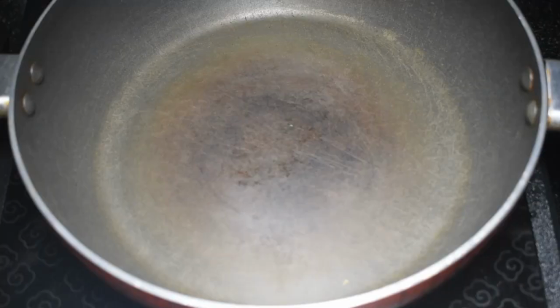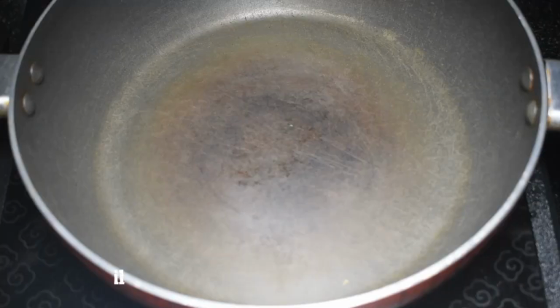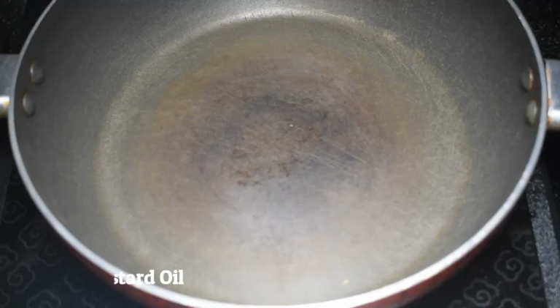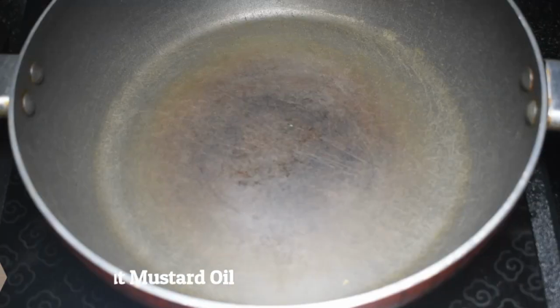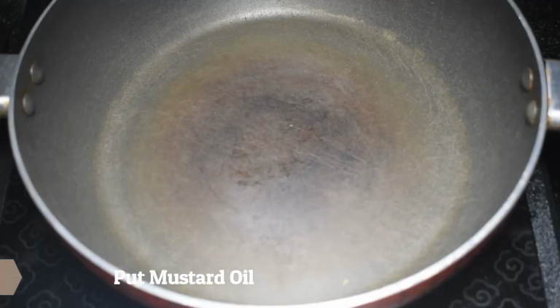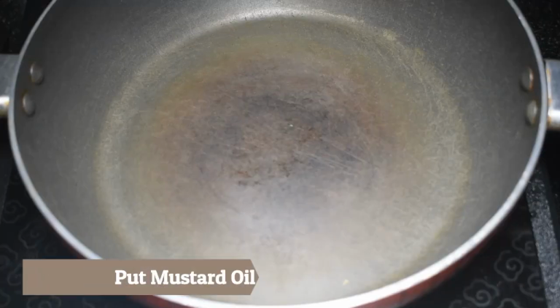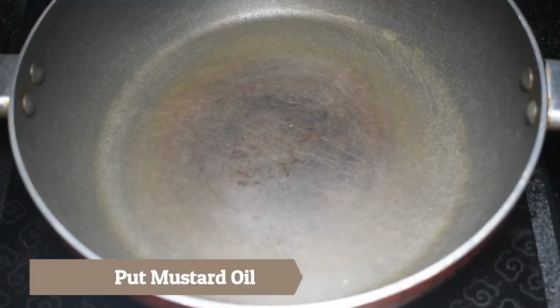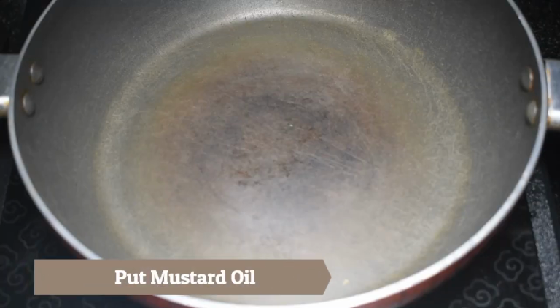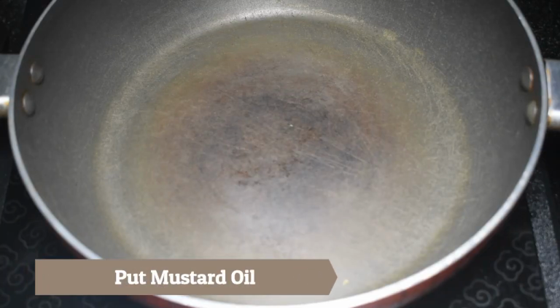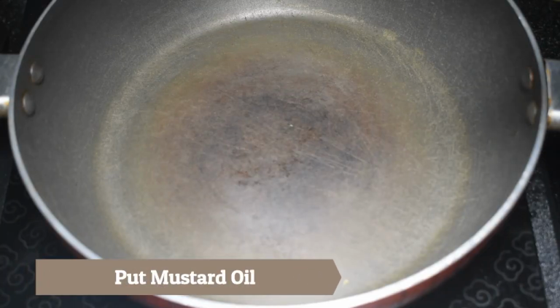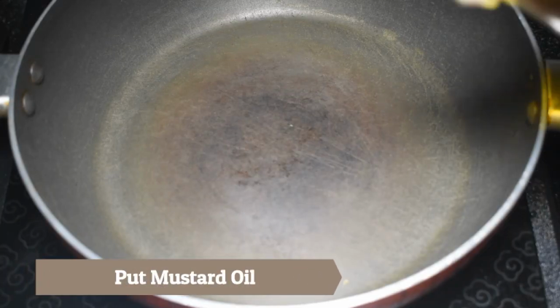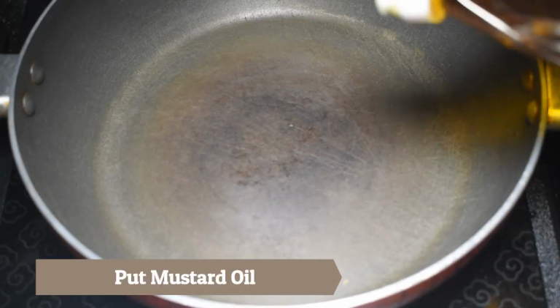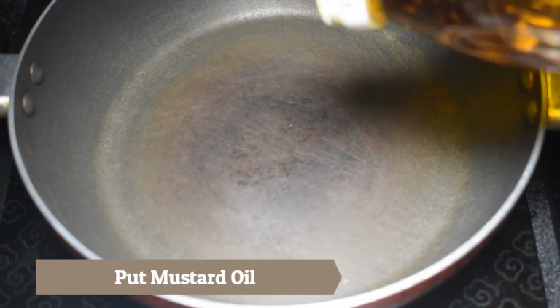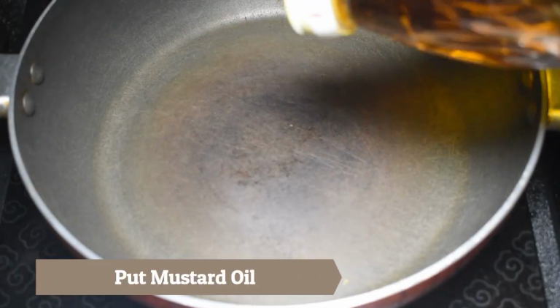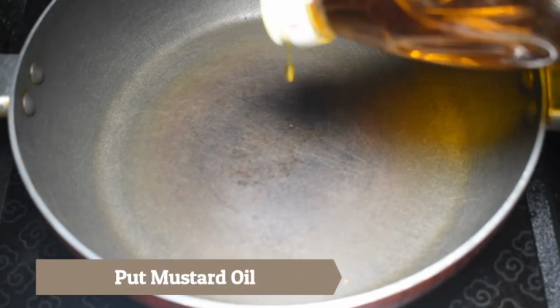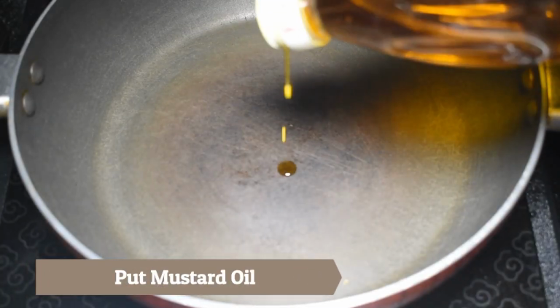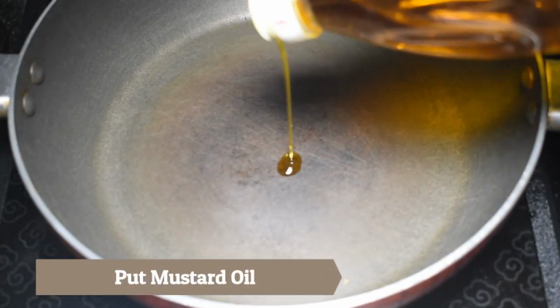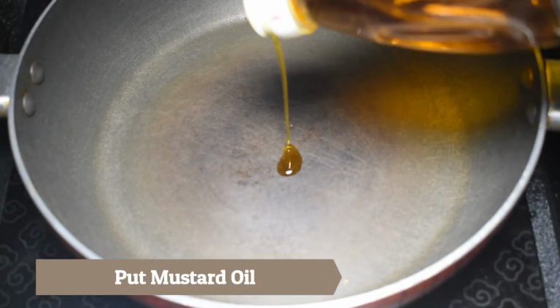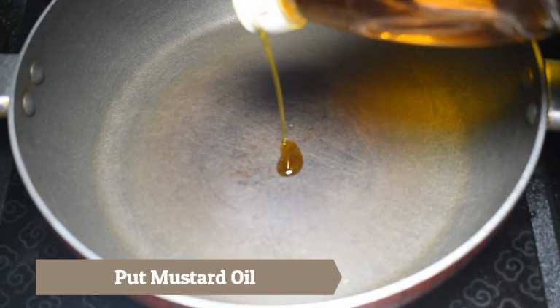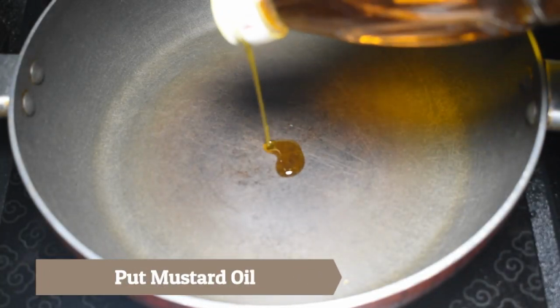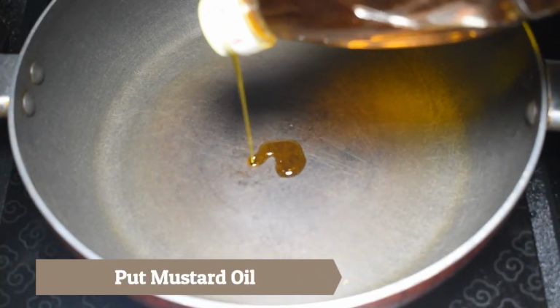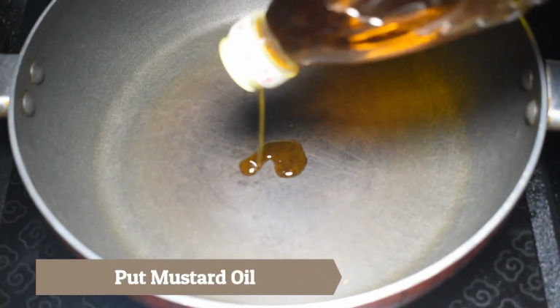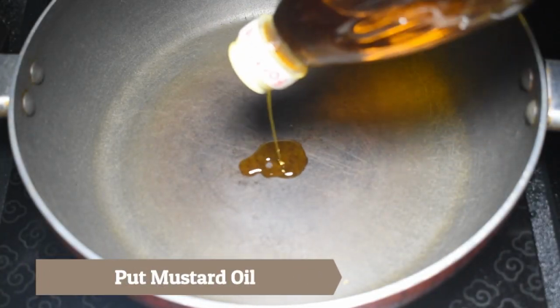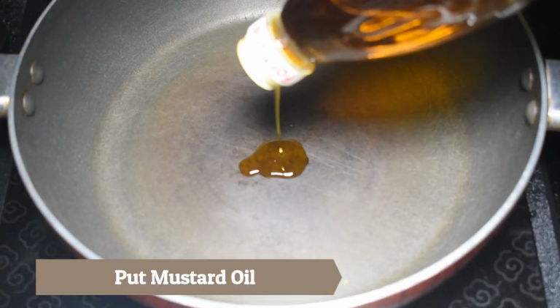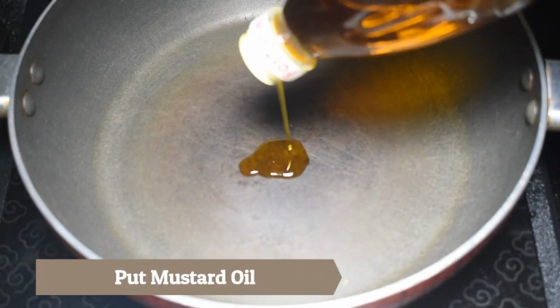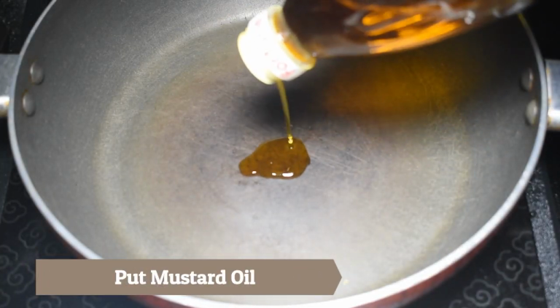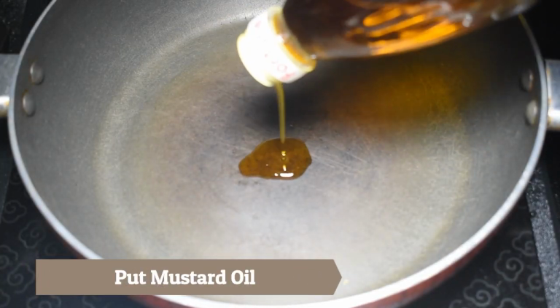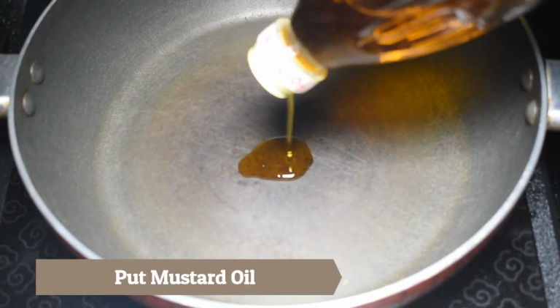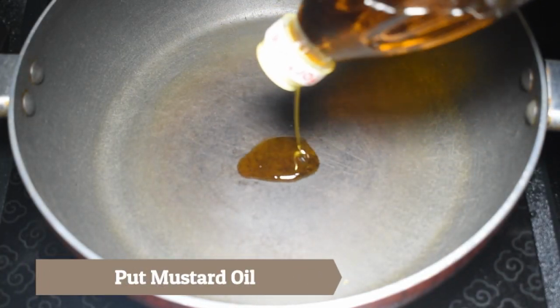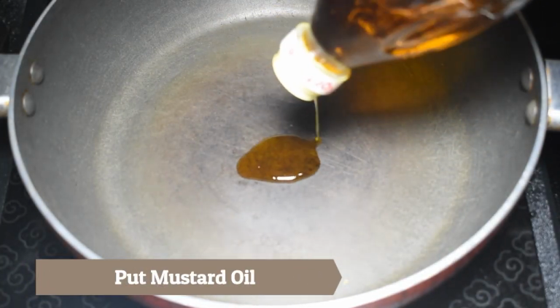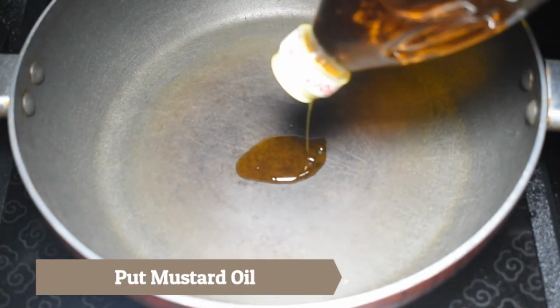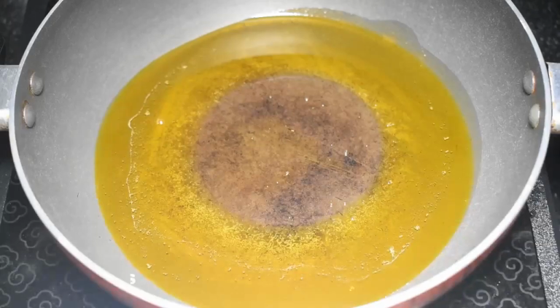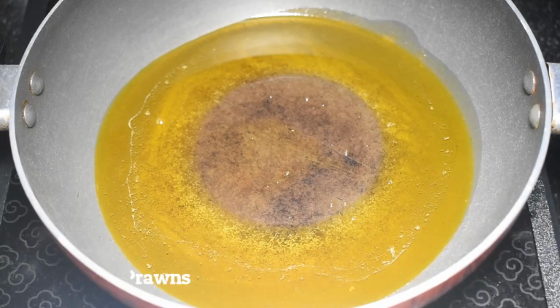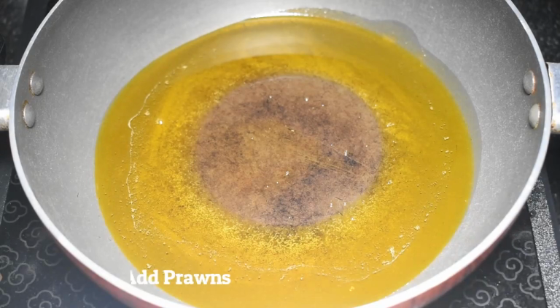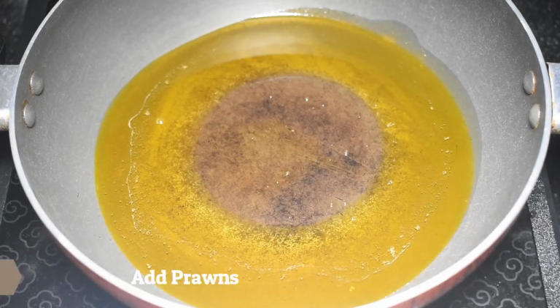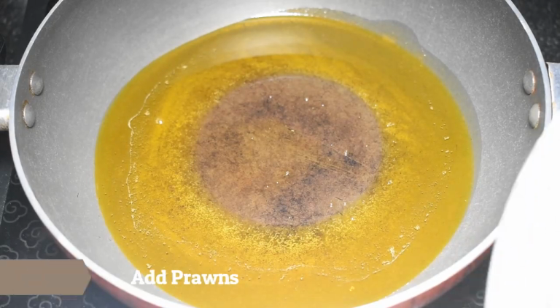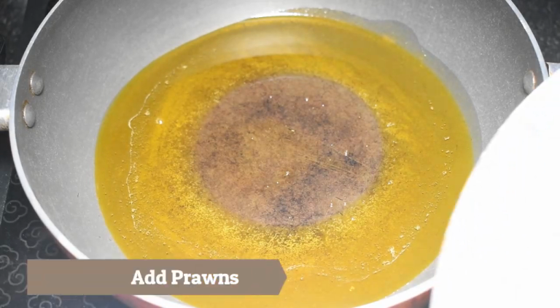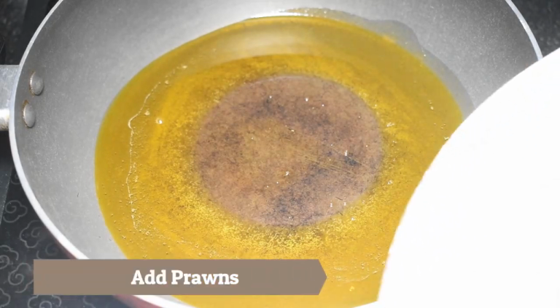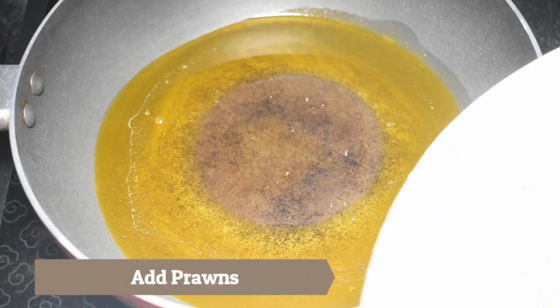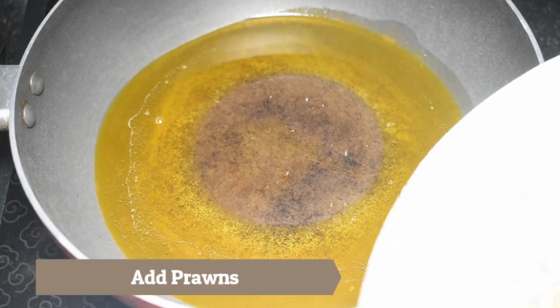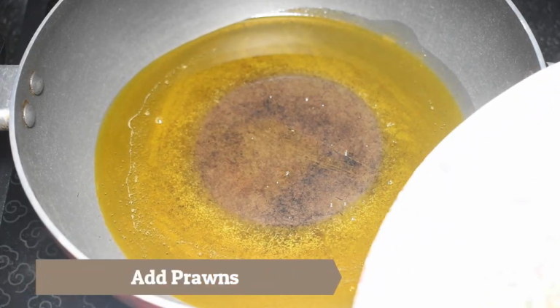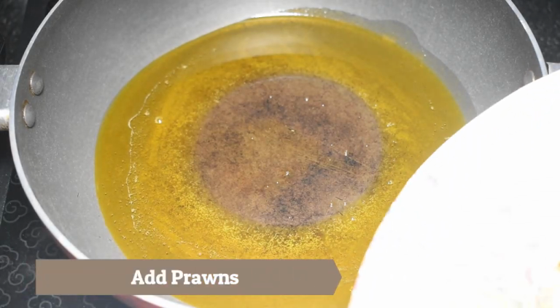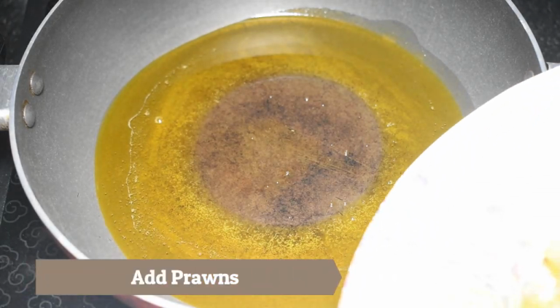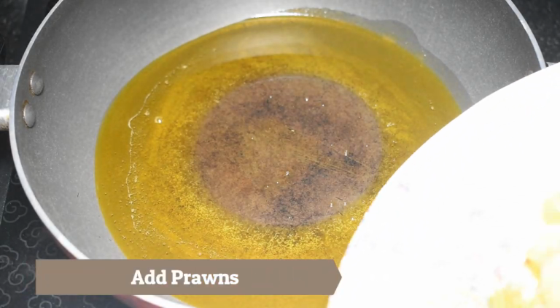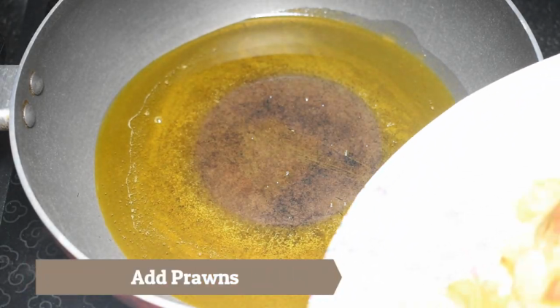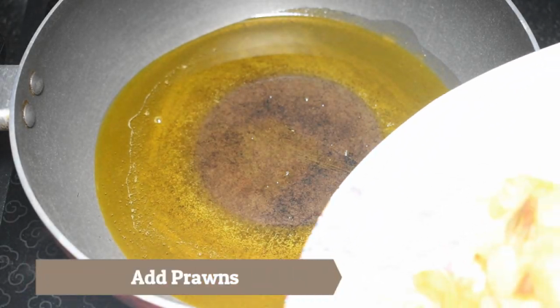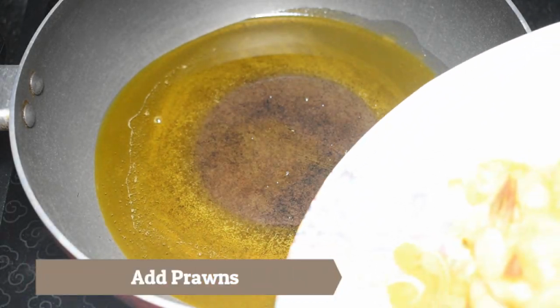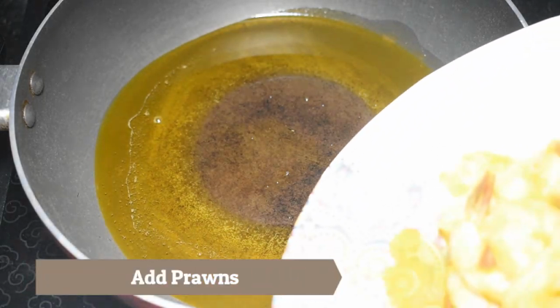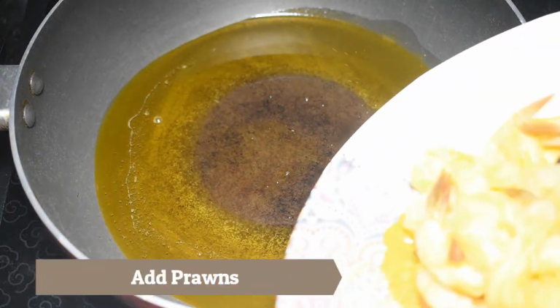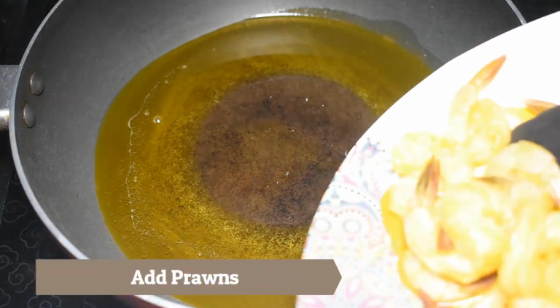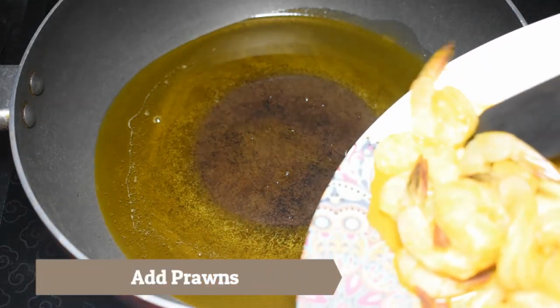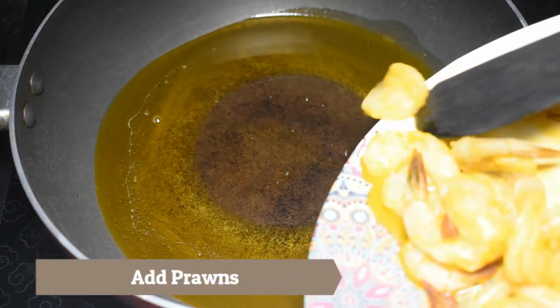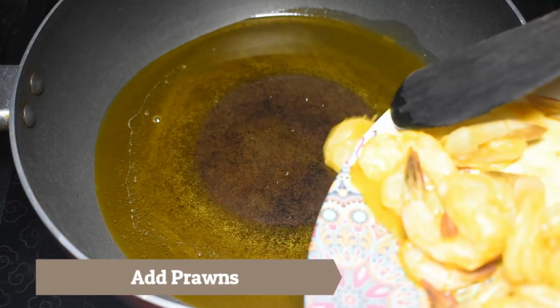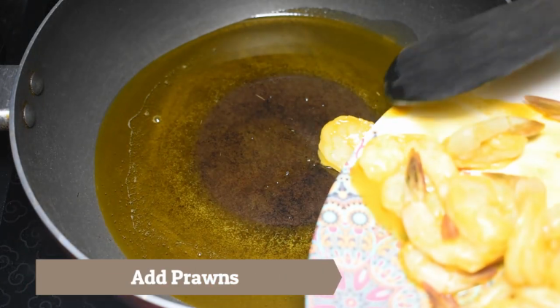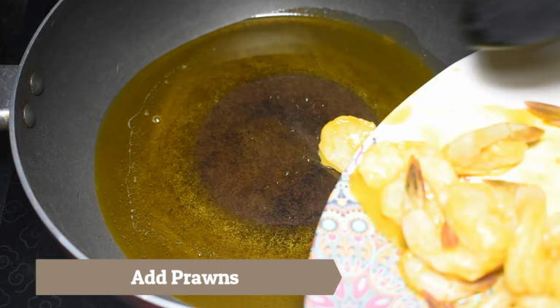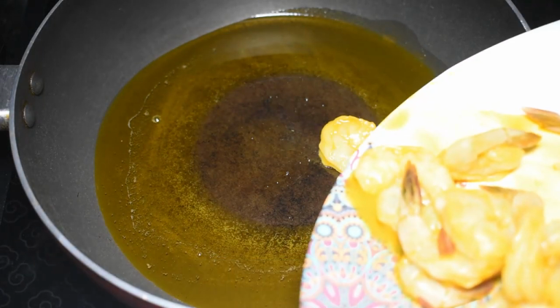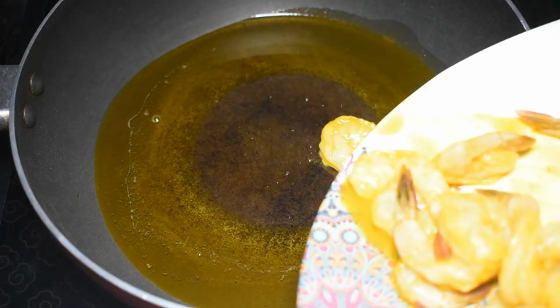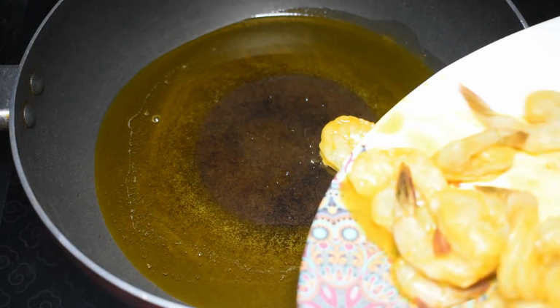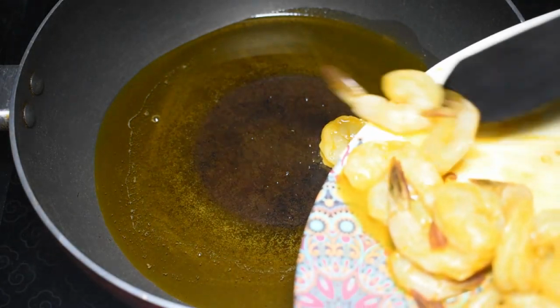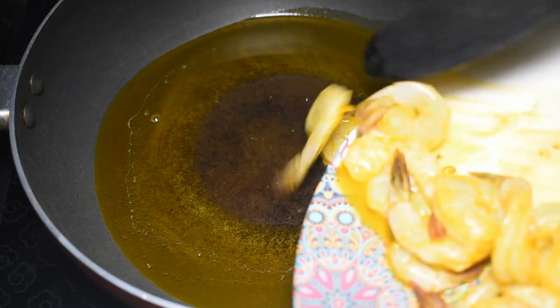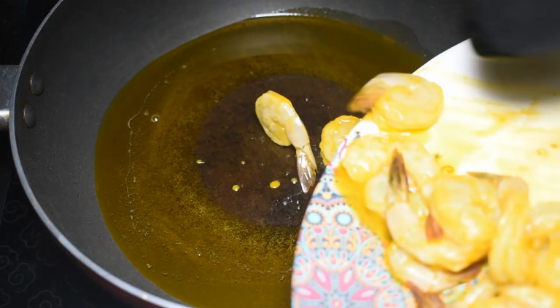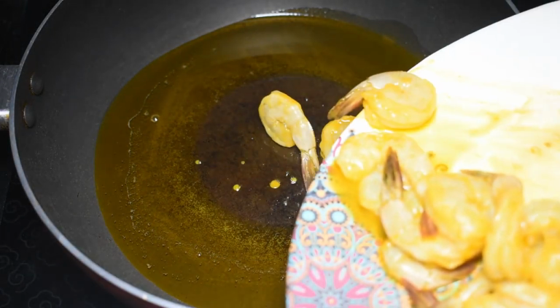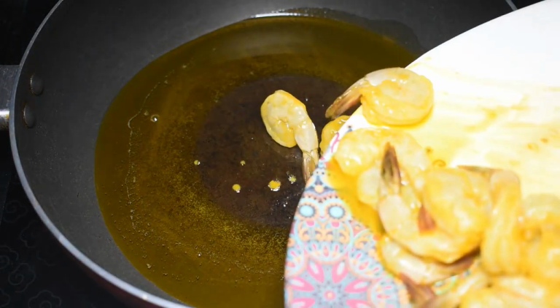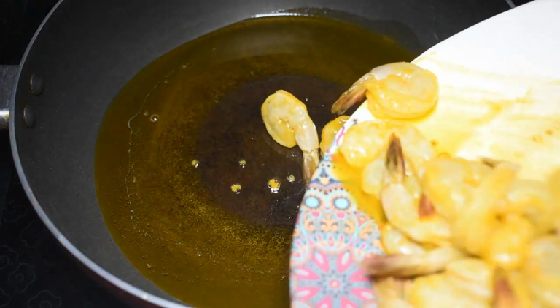Now I will make this paste. First, I will add the mustard oil to the pan. The oil is warm, and now I will add the prawns.